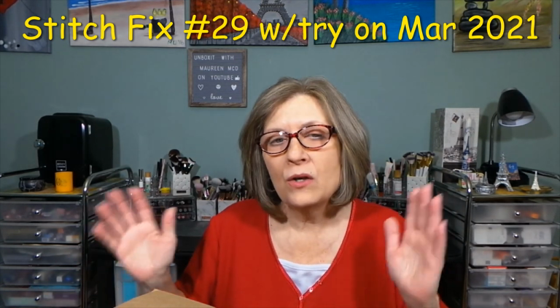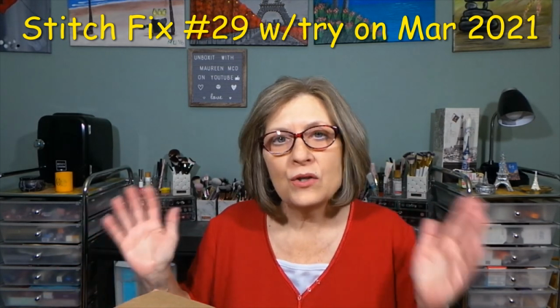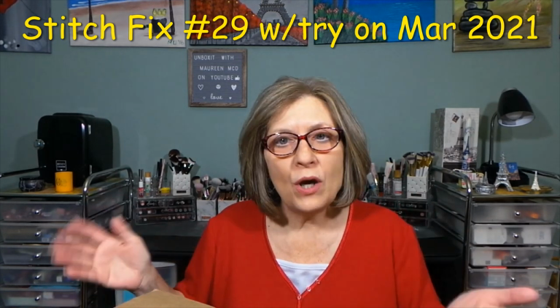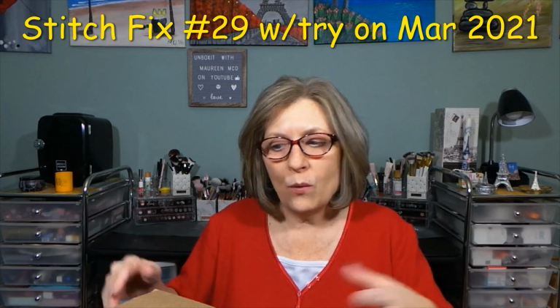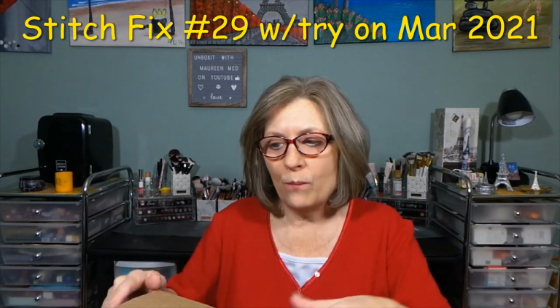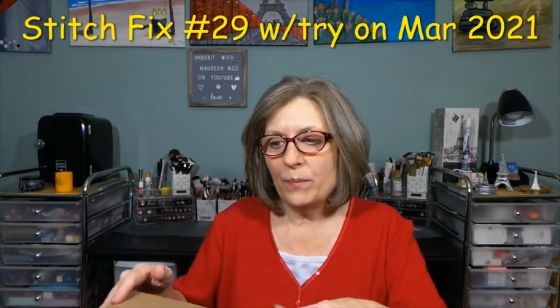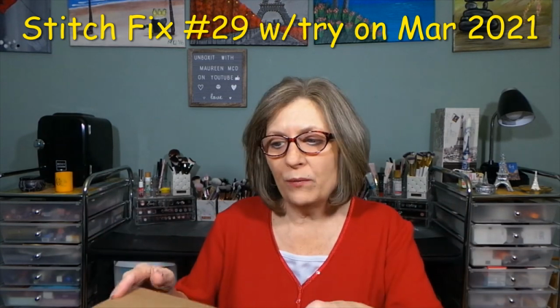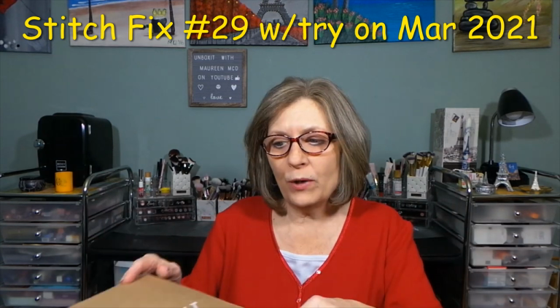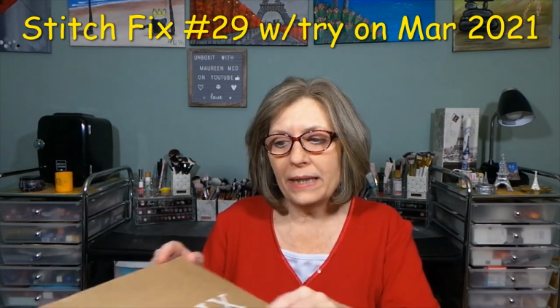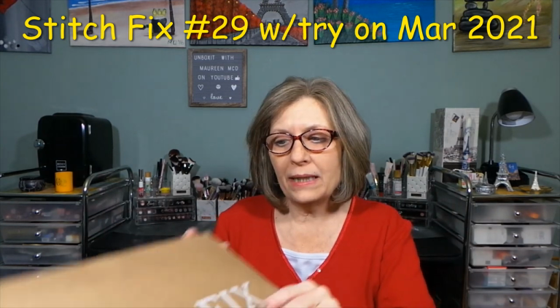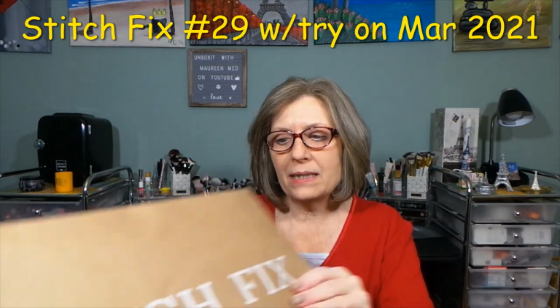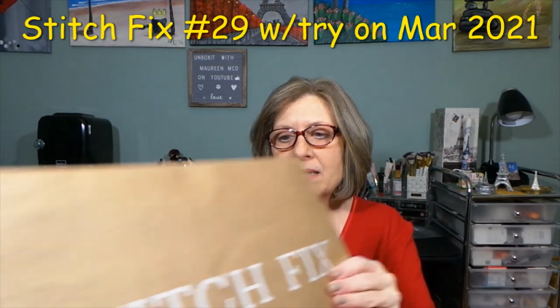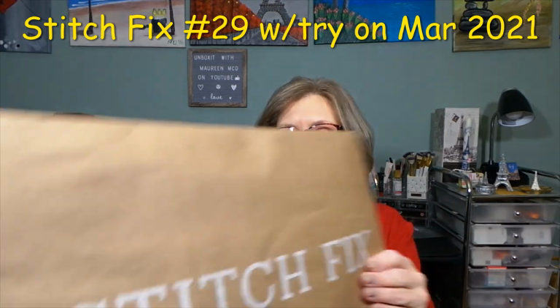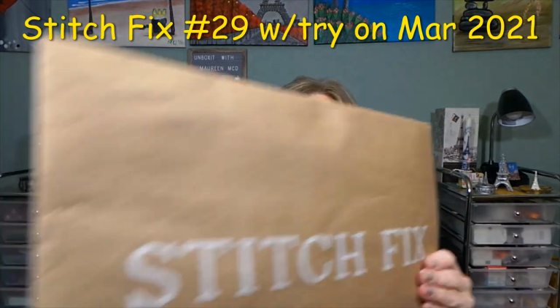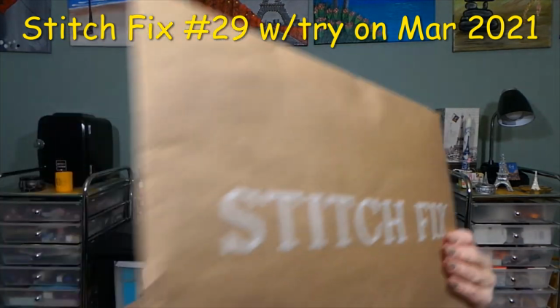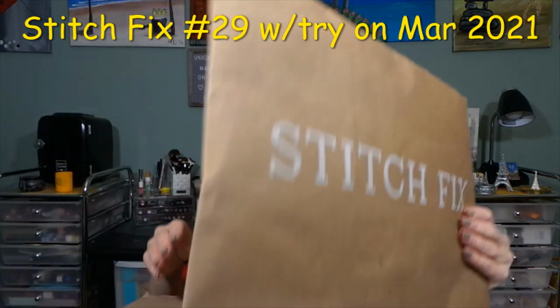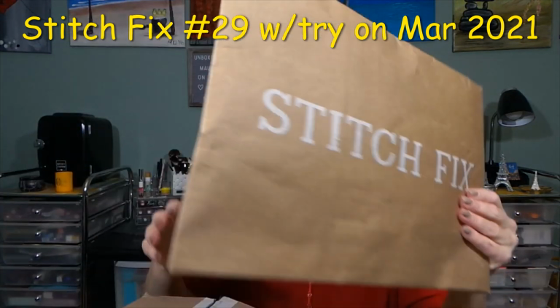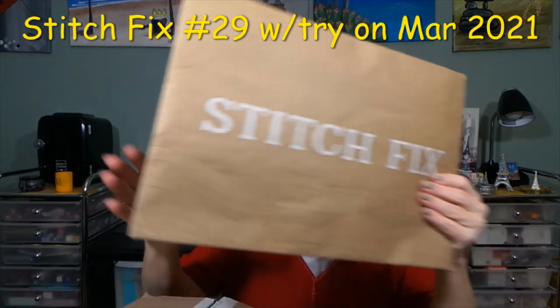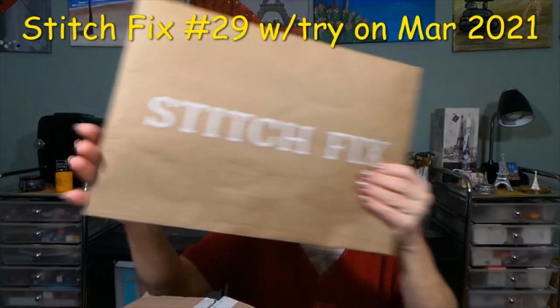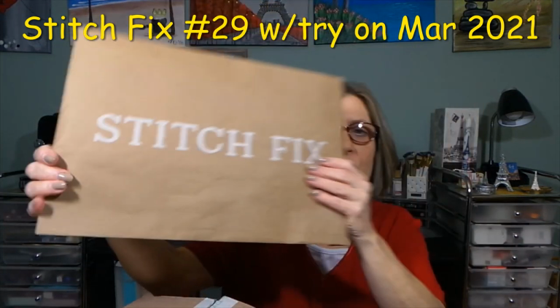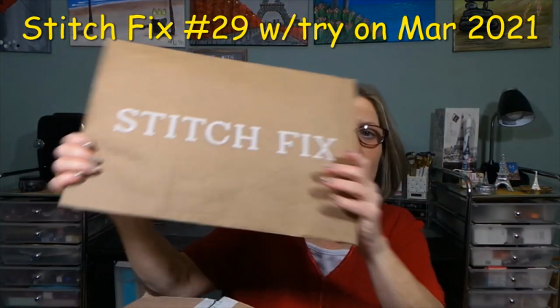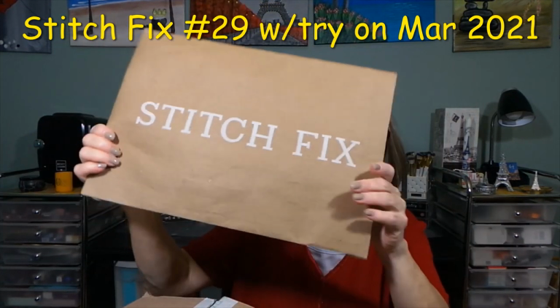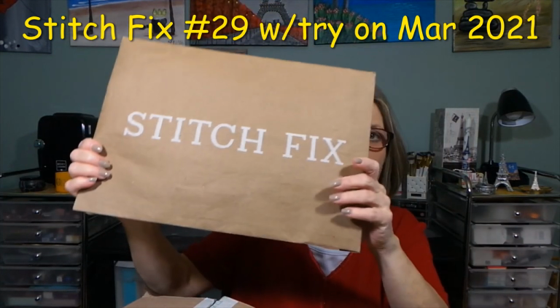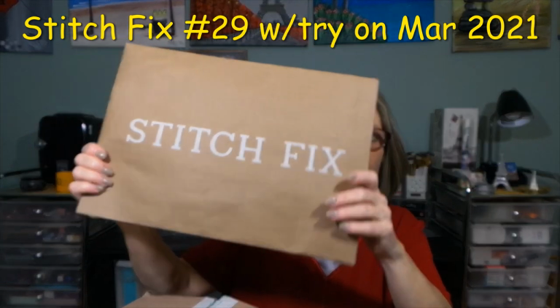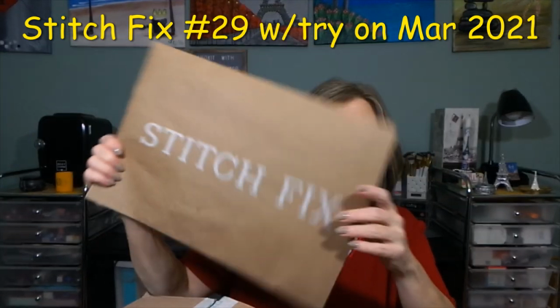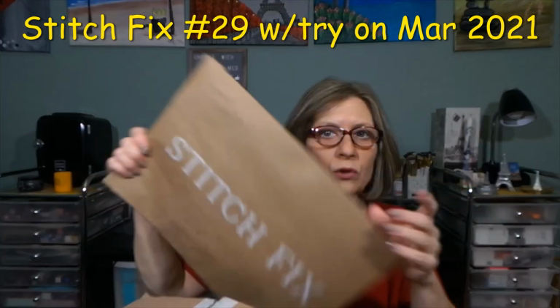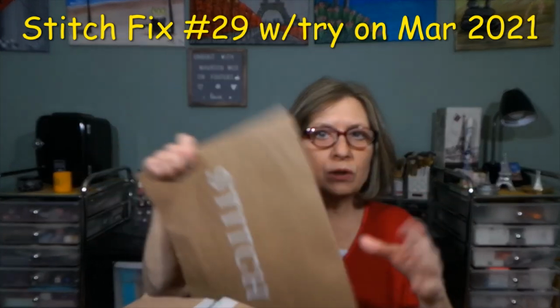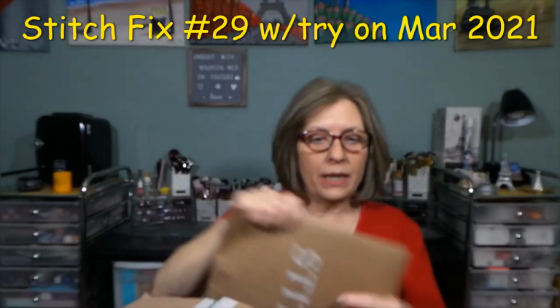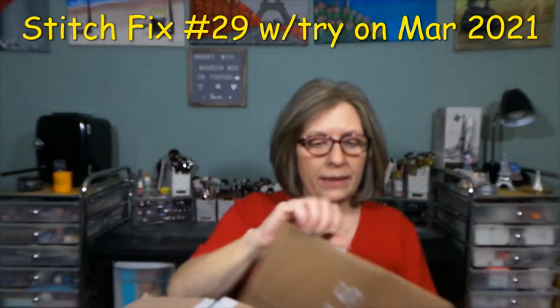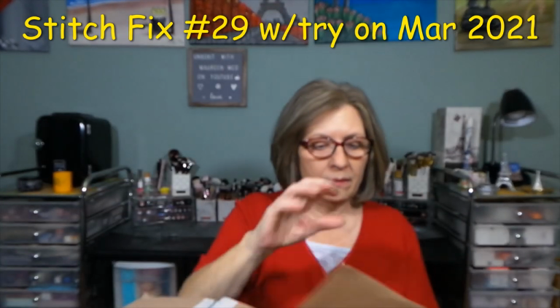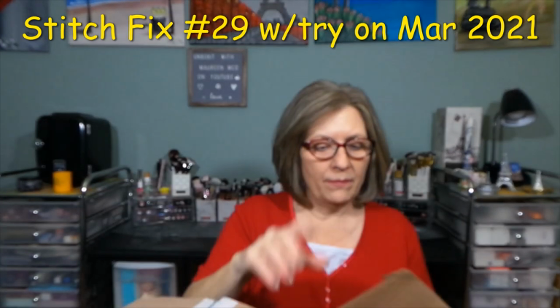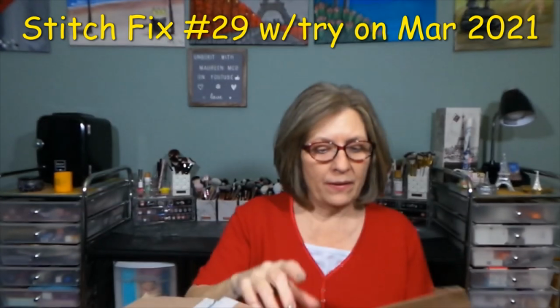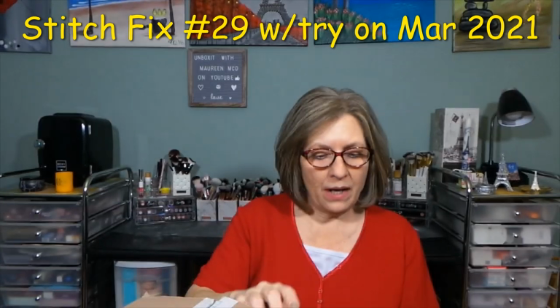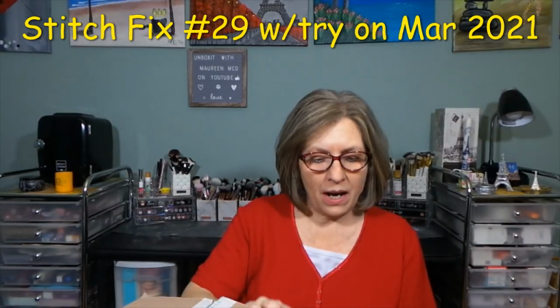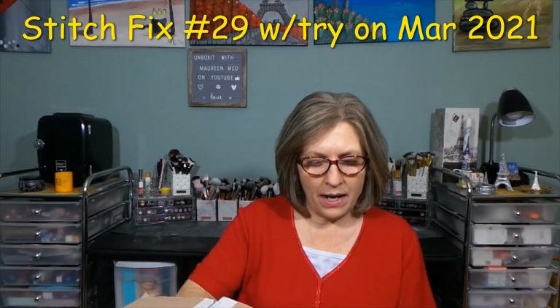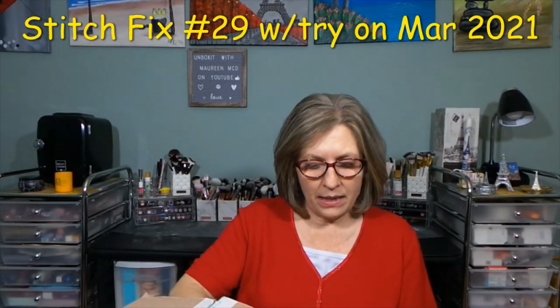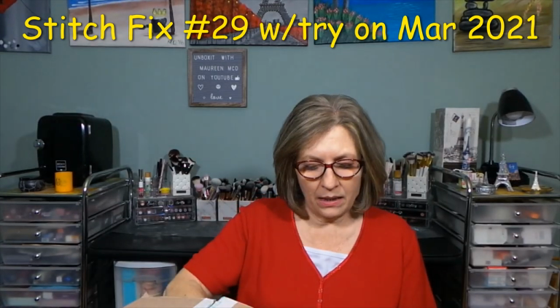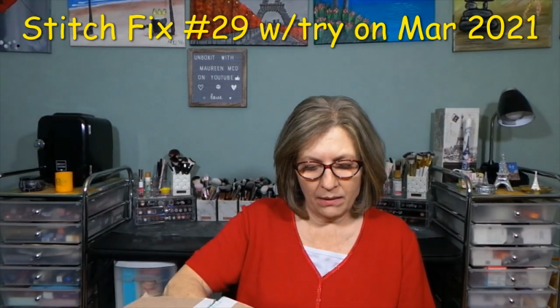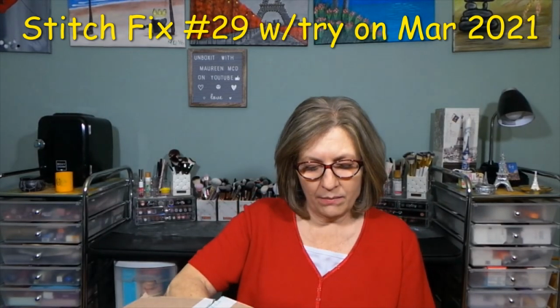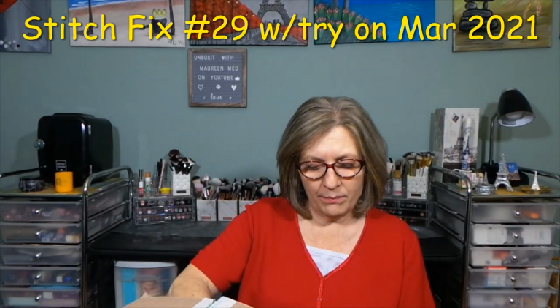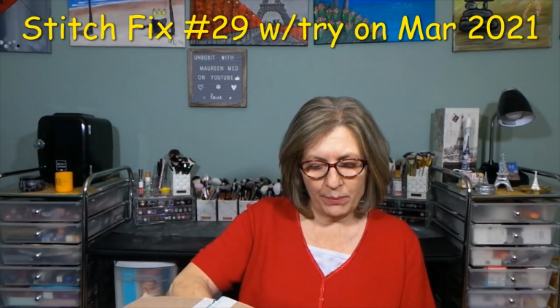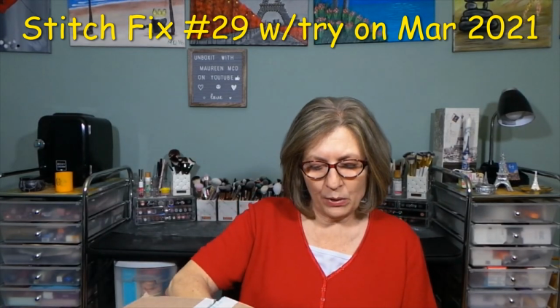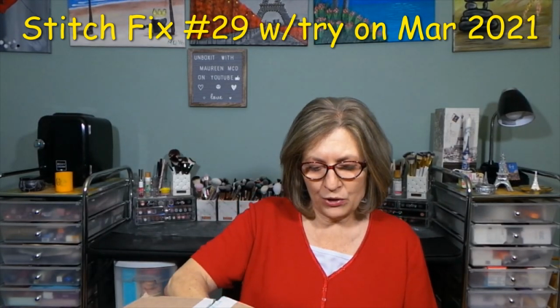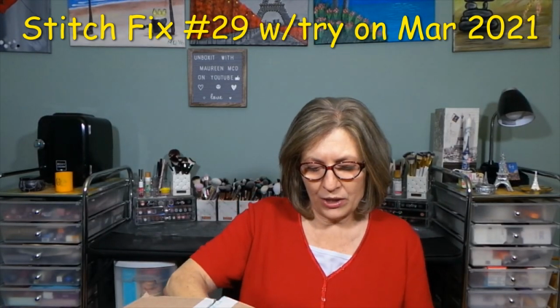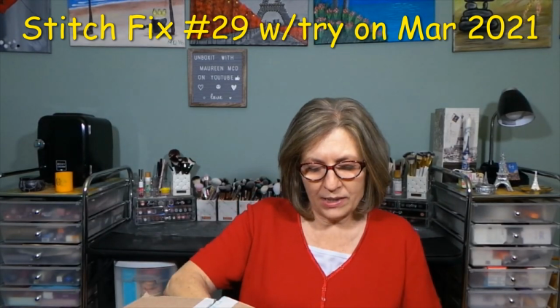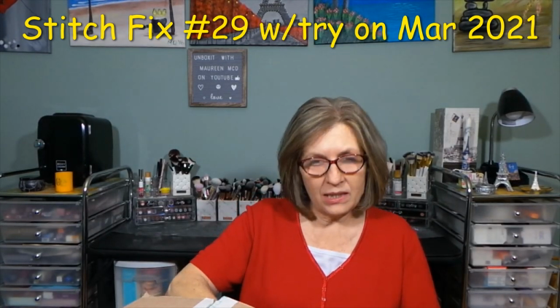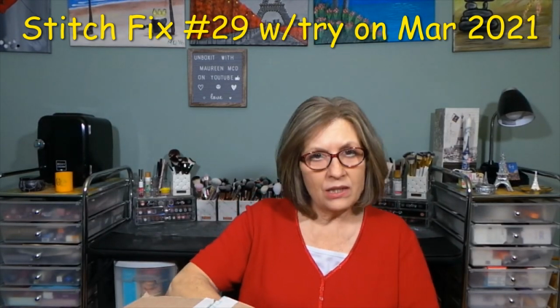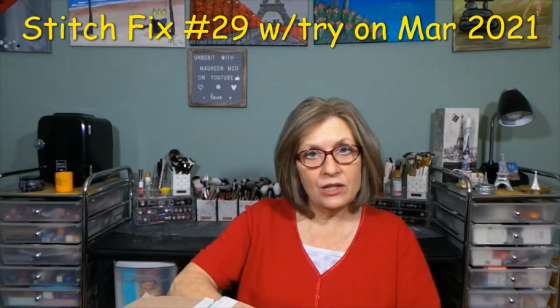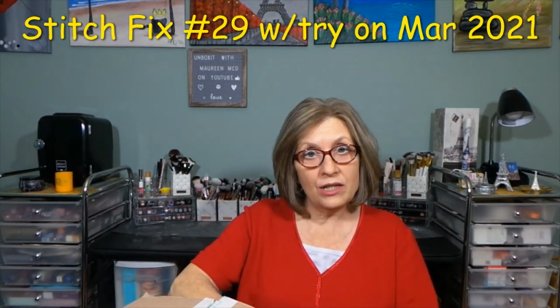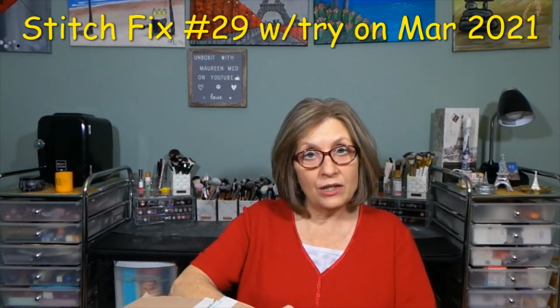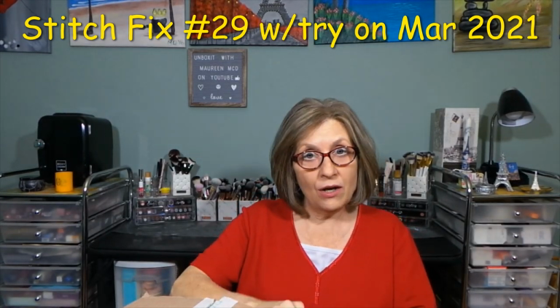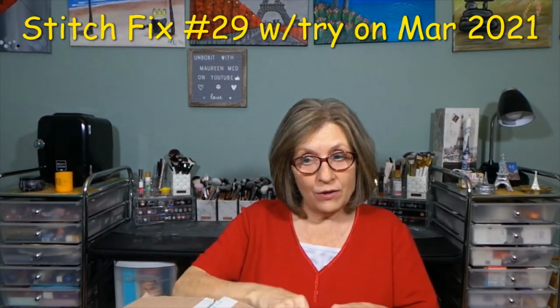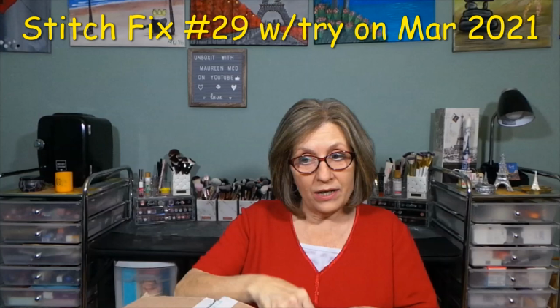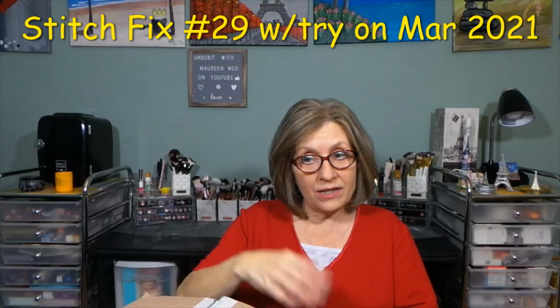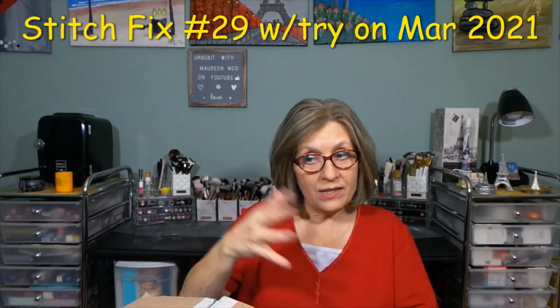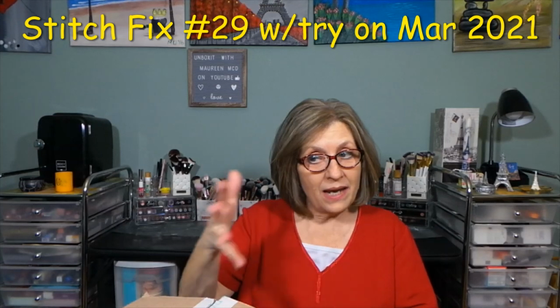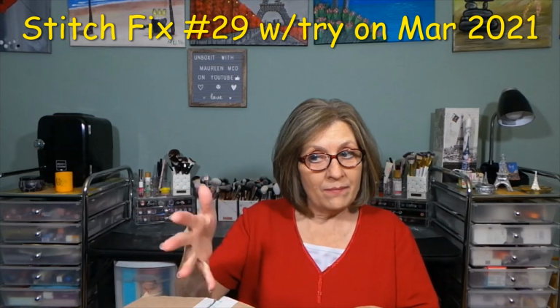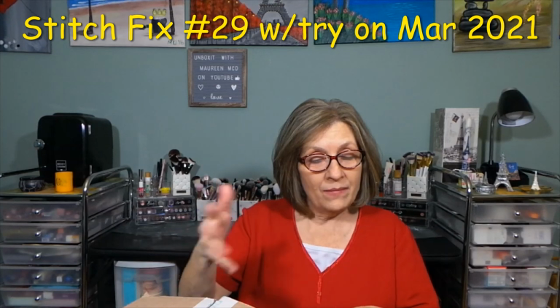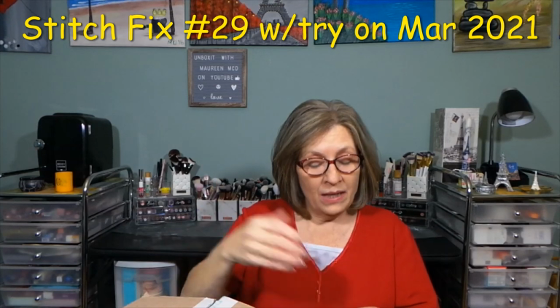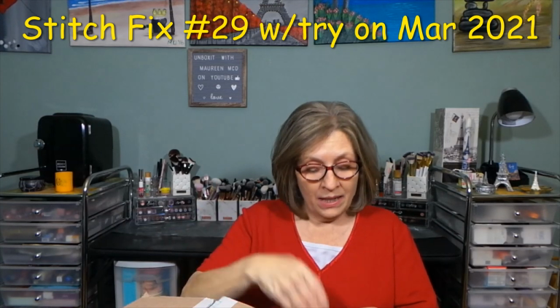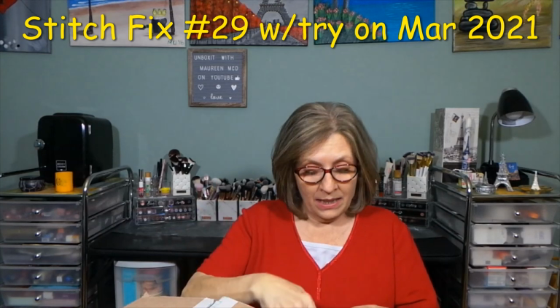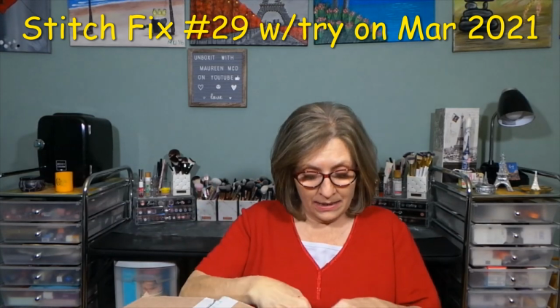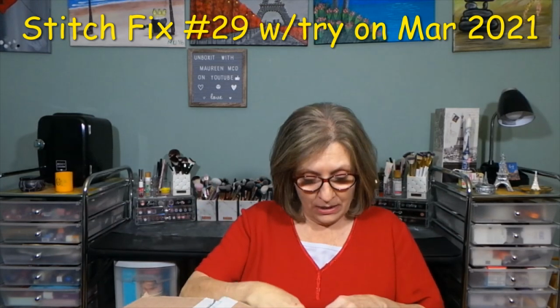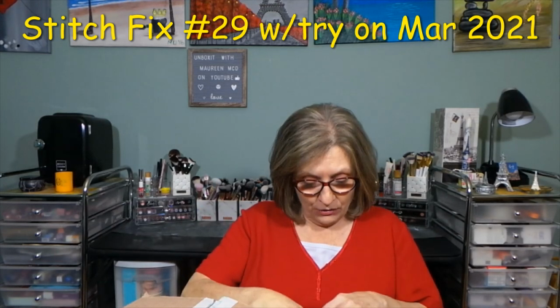Before I get into the box, I'm going to do the Shop Your Look item that I purchased first. Same deal — you don't know if you're going to like it or not.